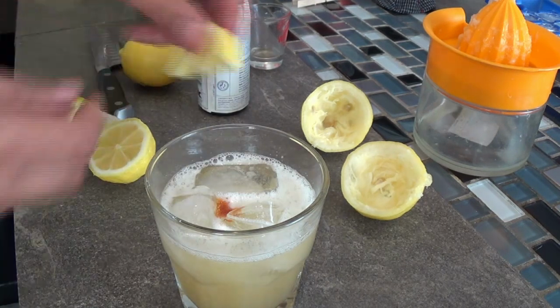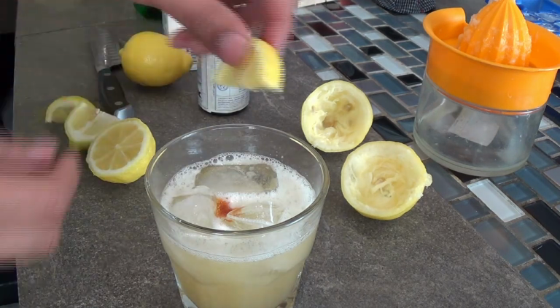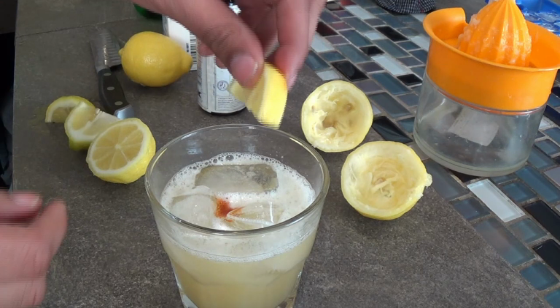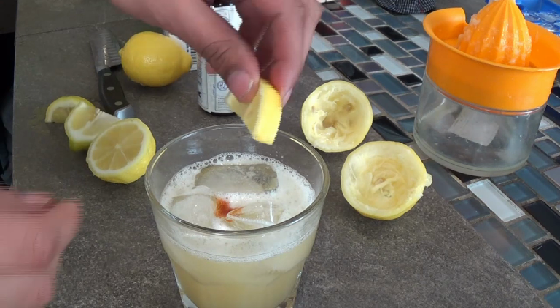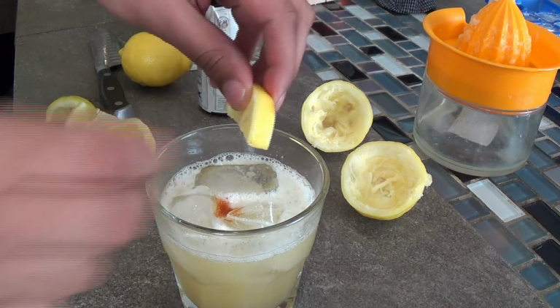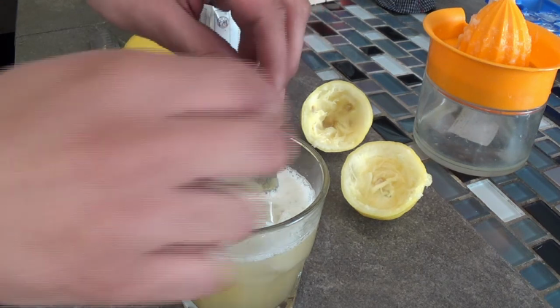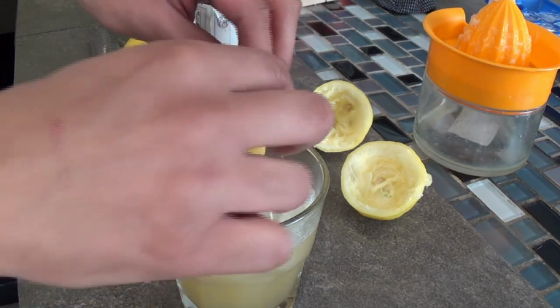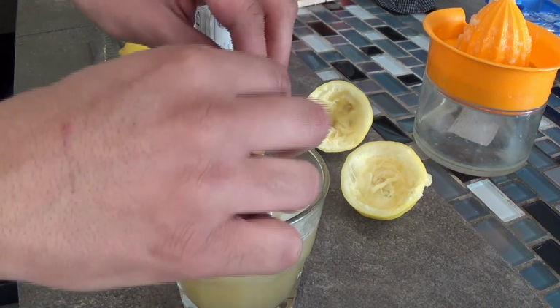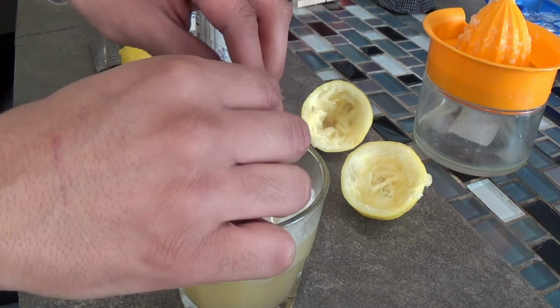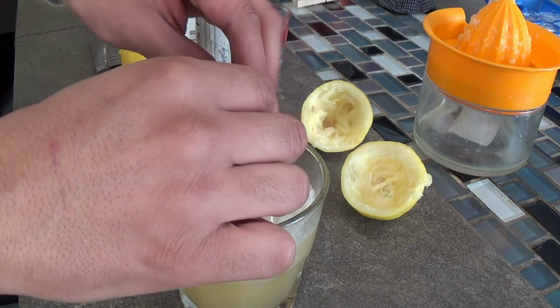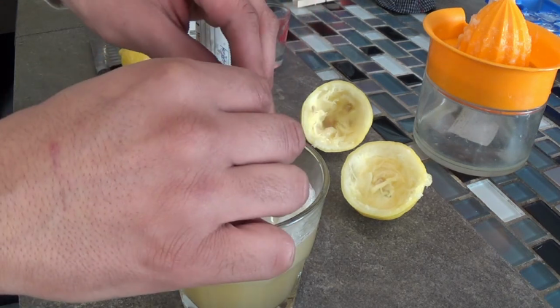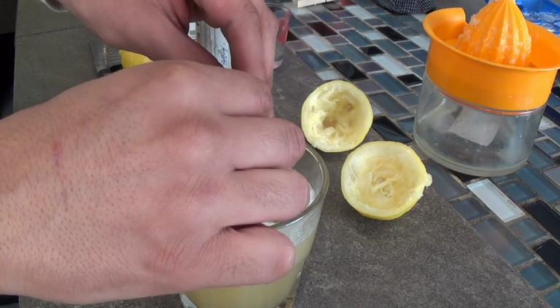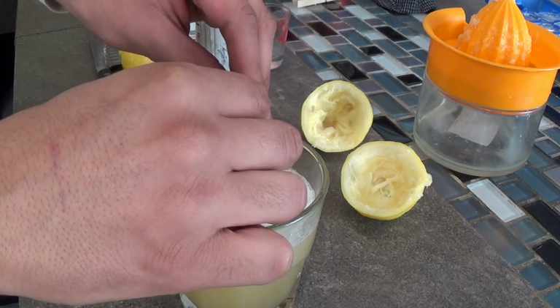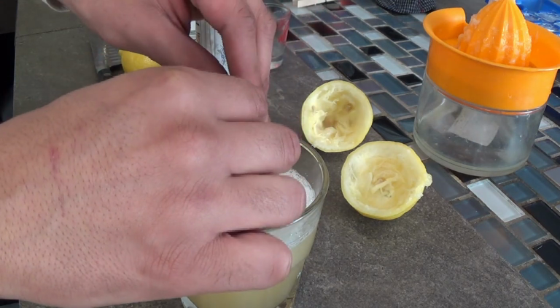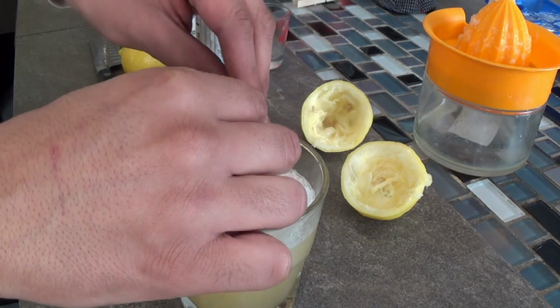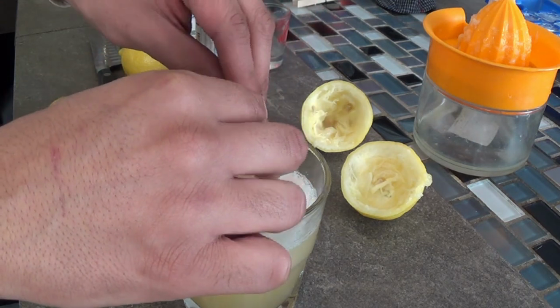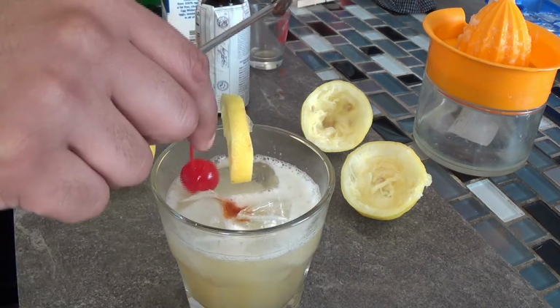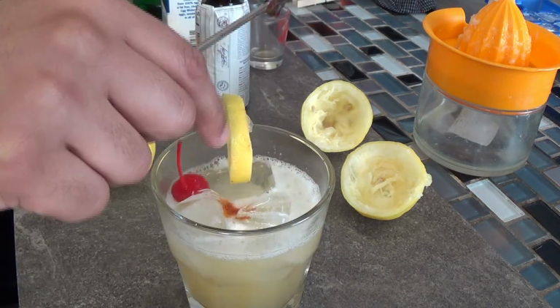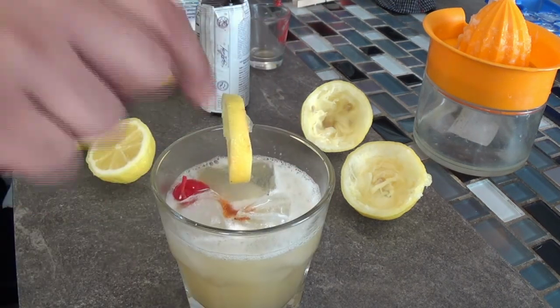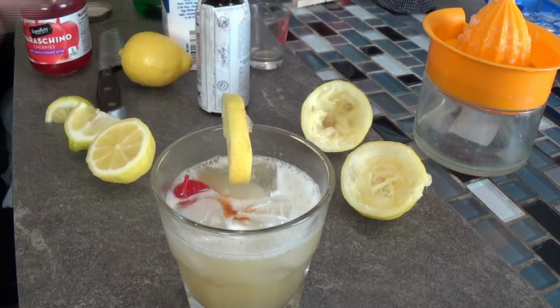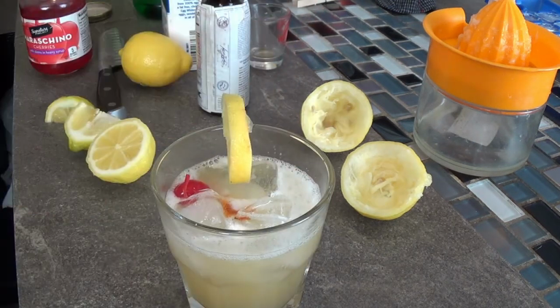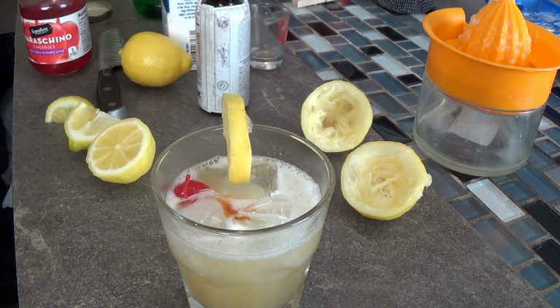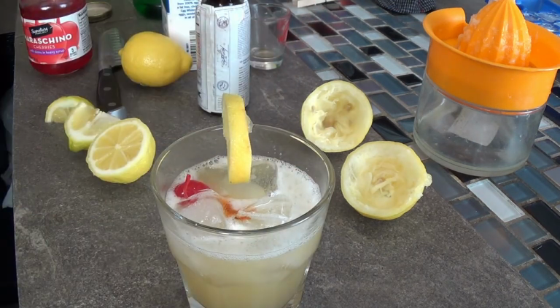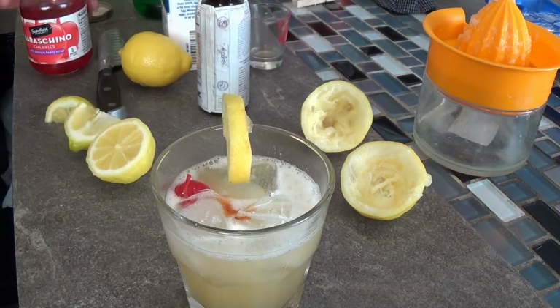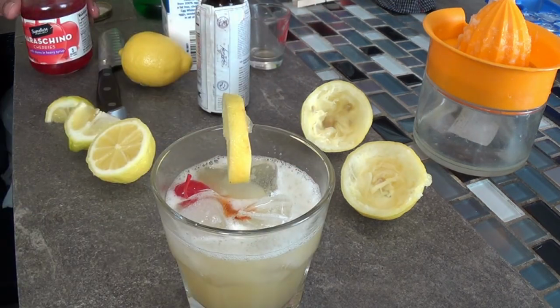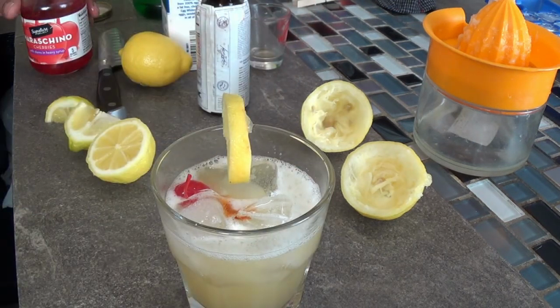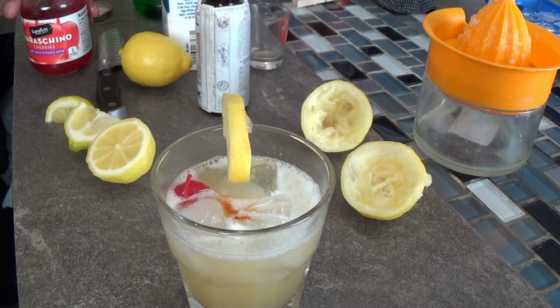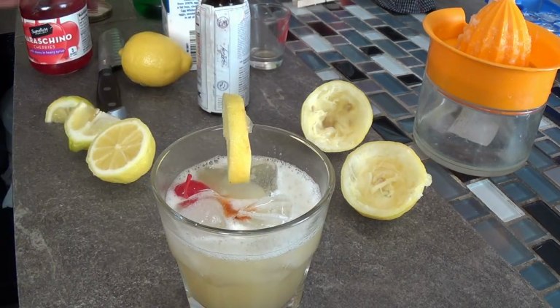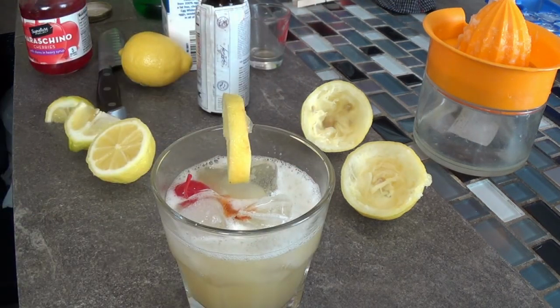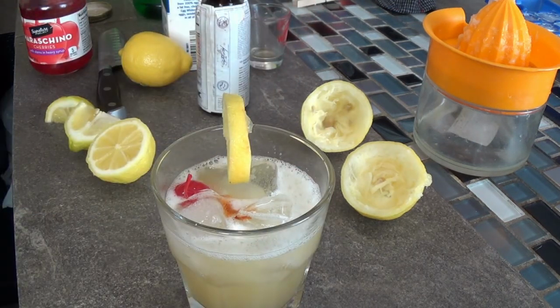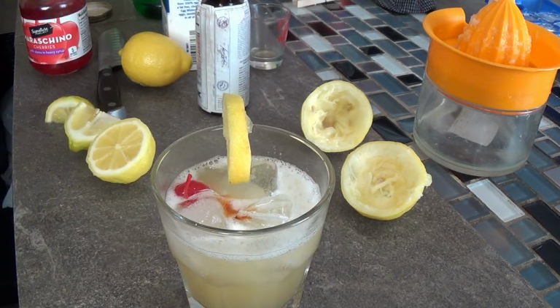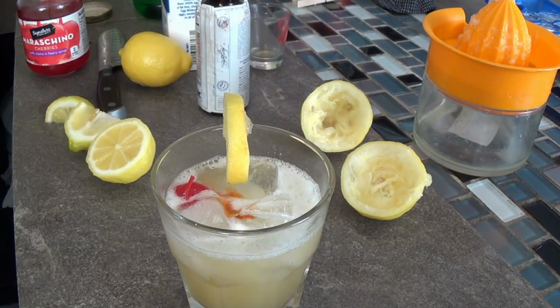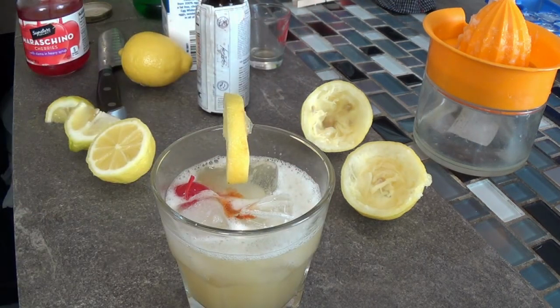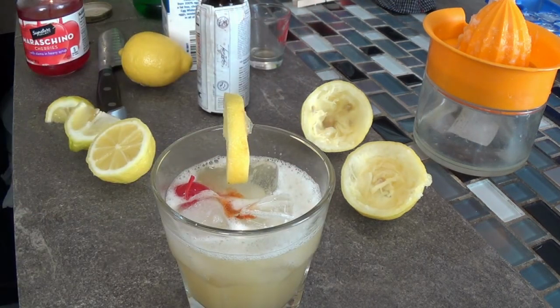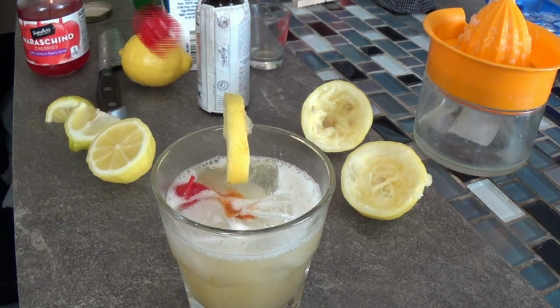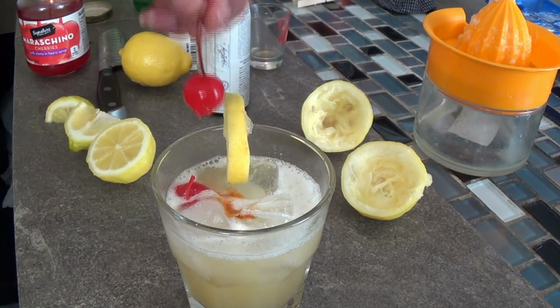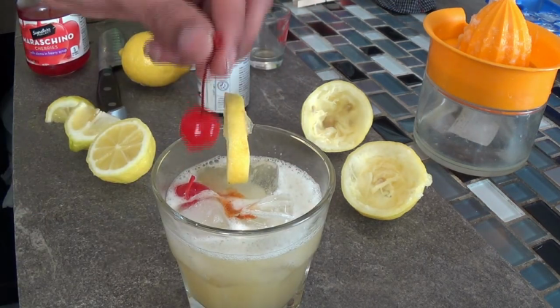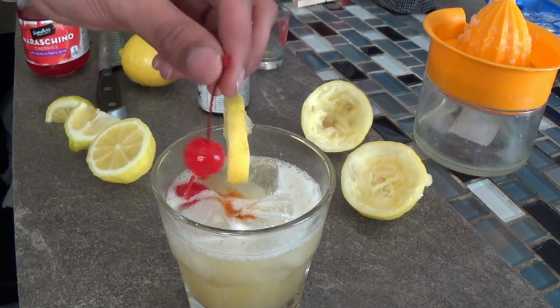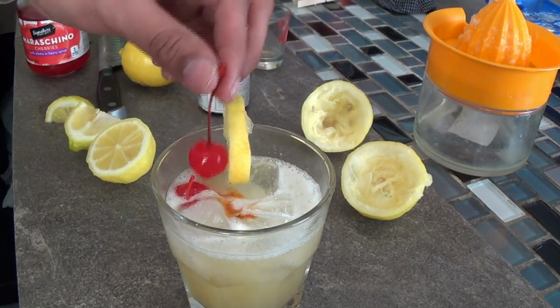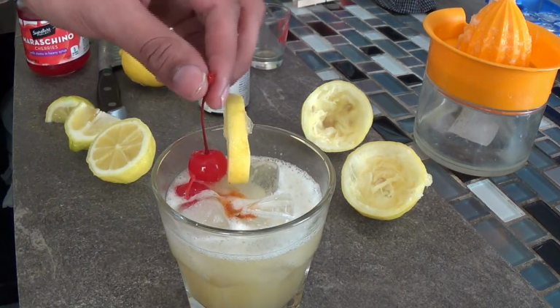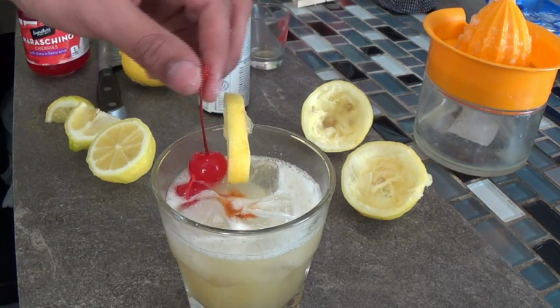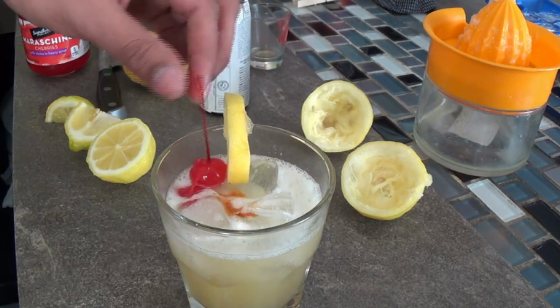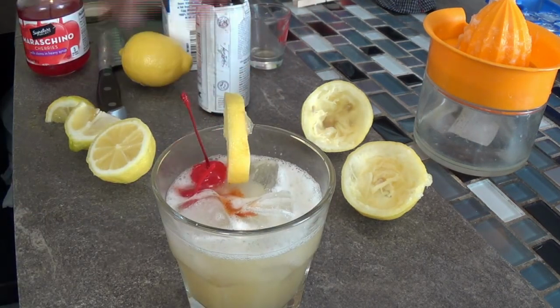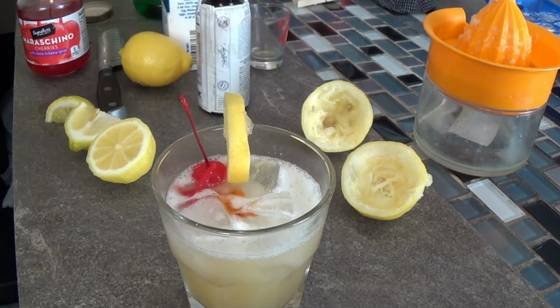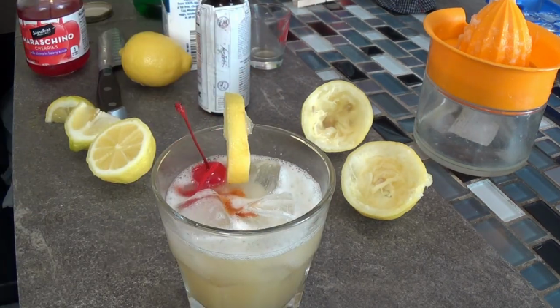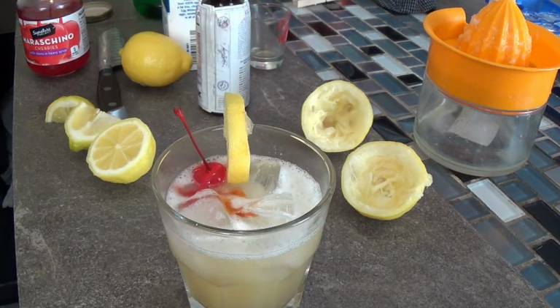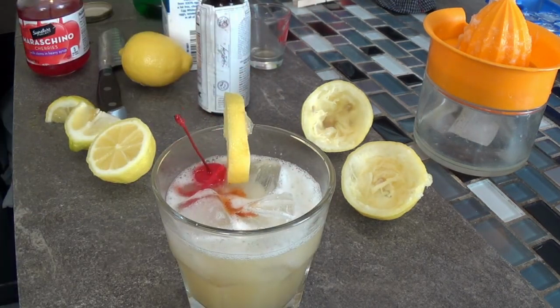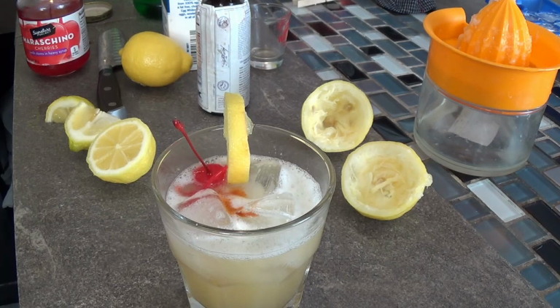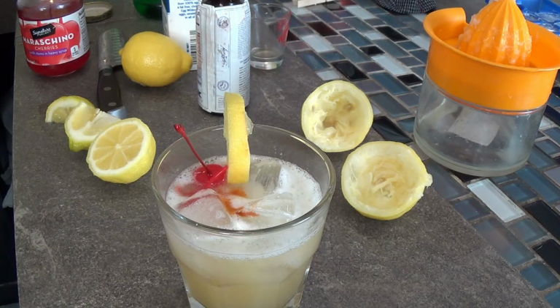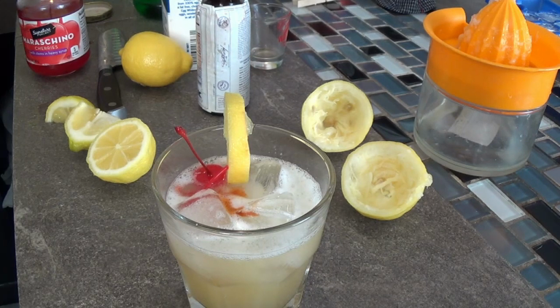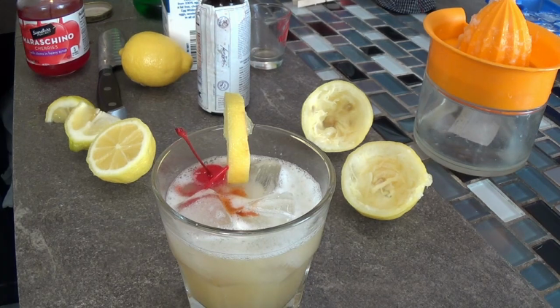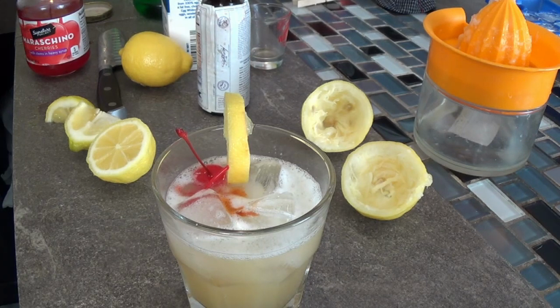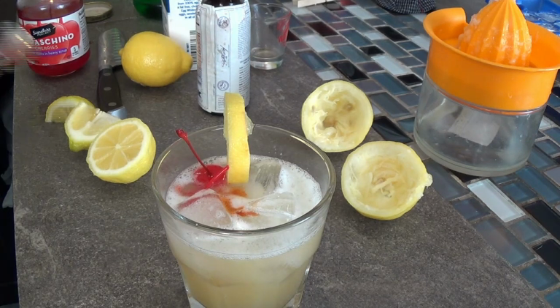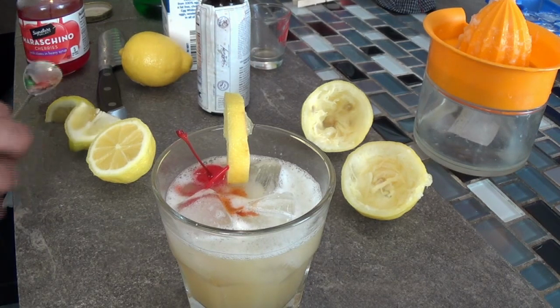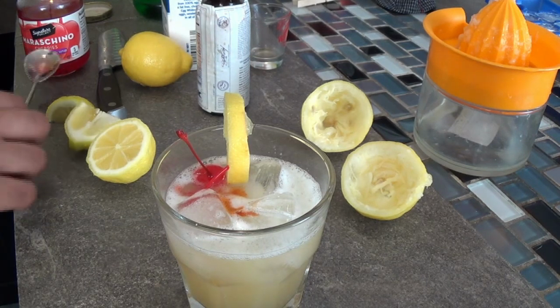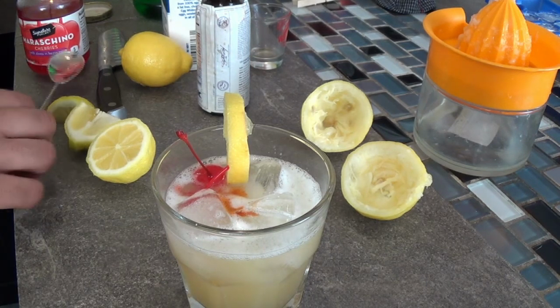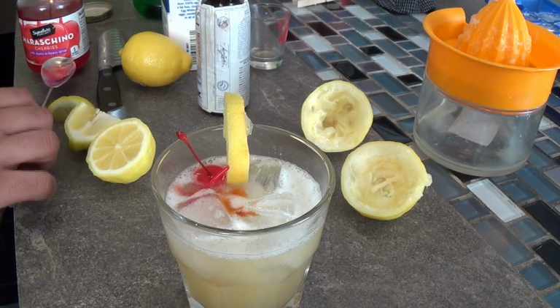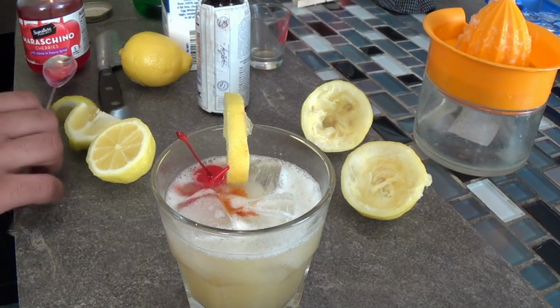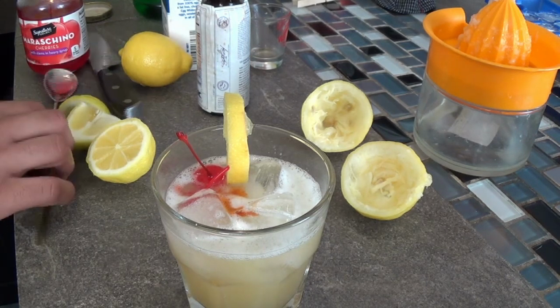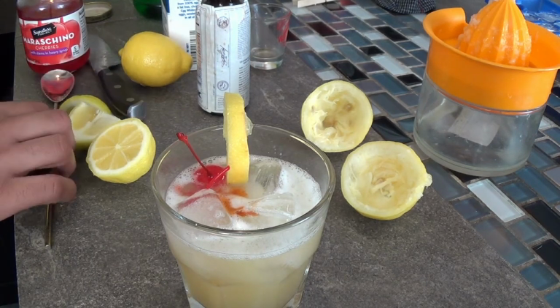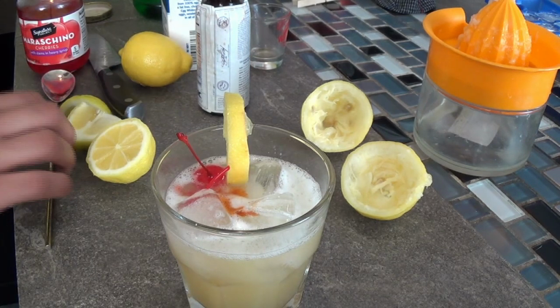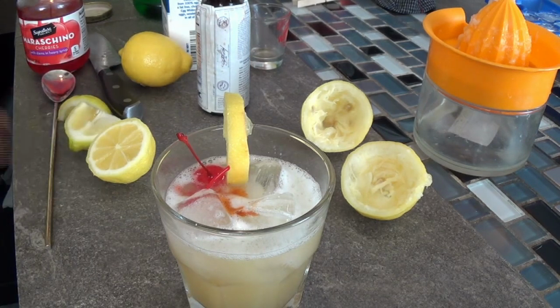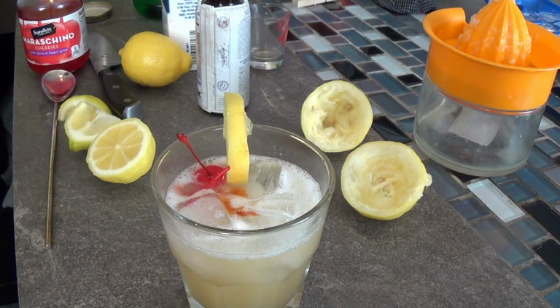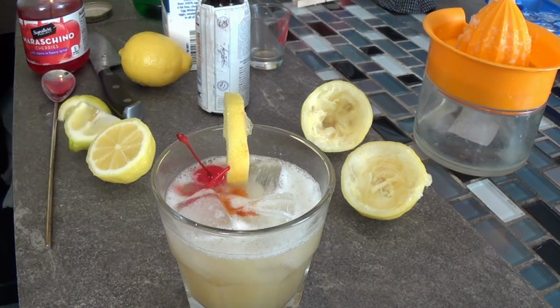Garnish with a lemon slice and a maraschino cherry. Alright. There you have it — a goddamn whiskey sour.